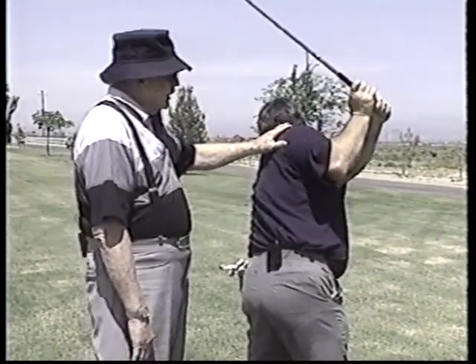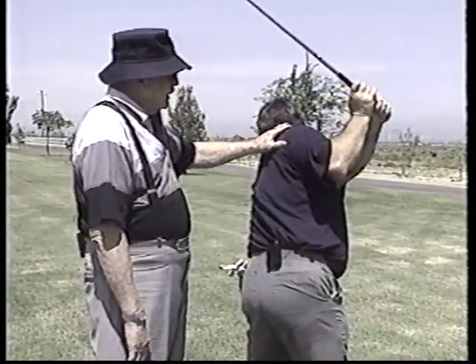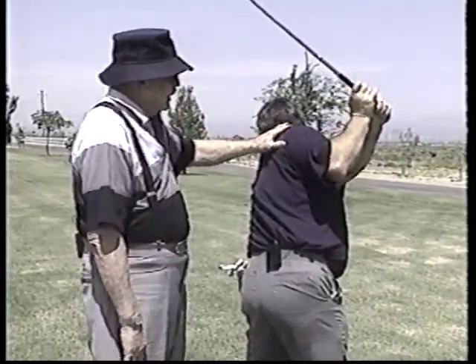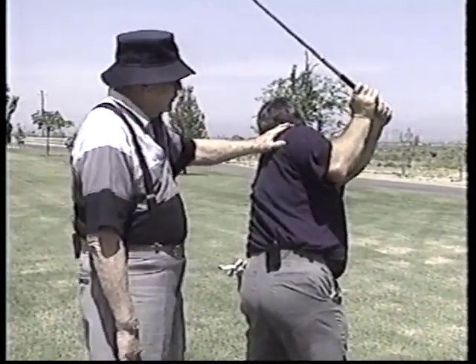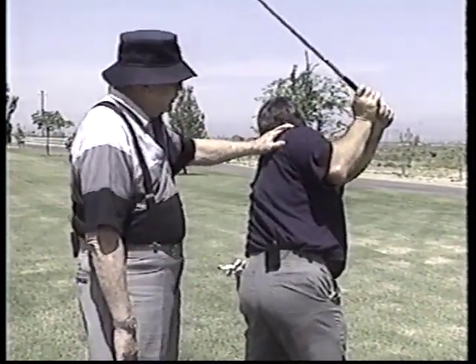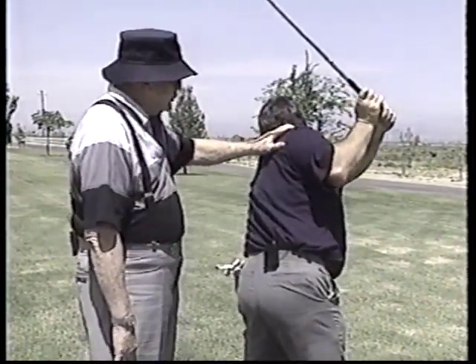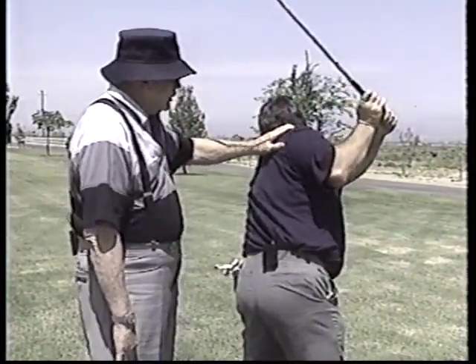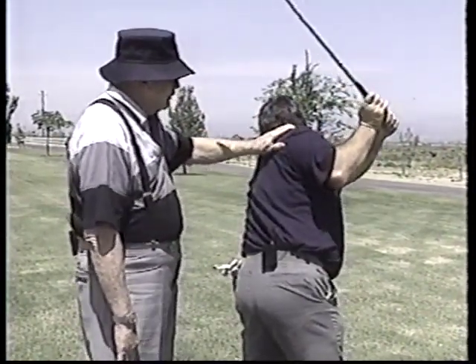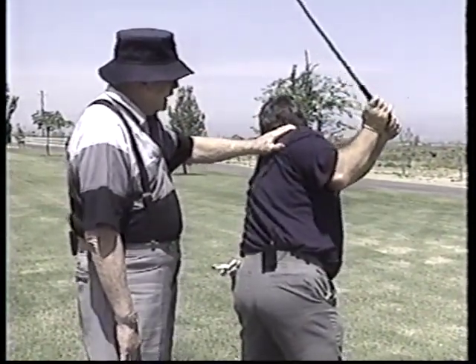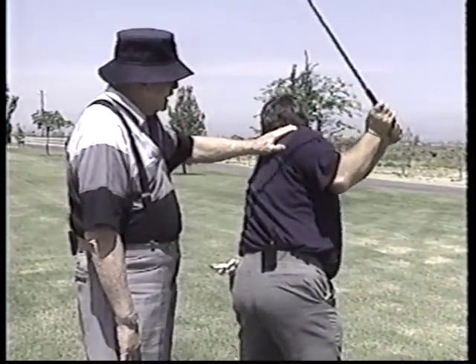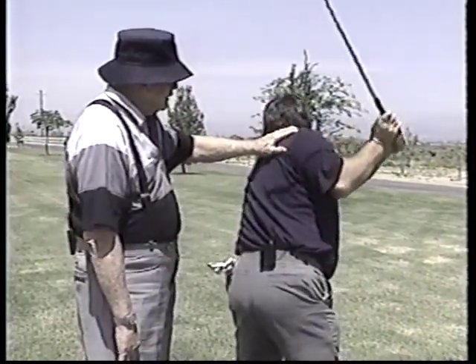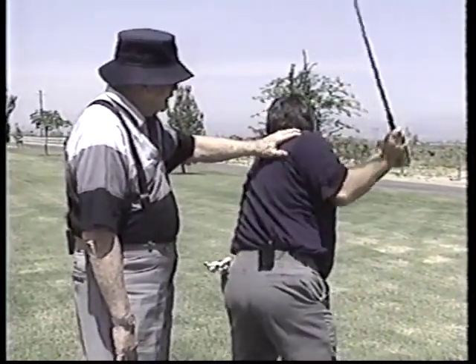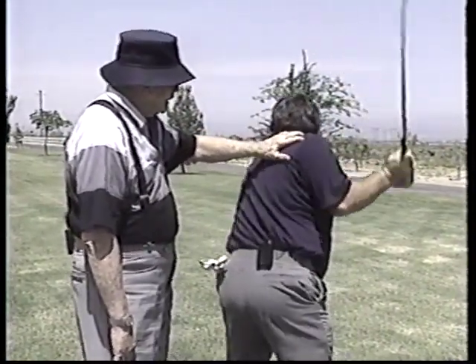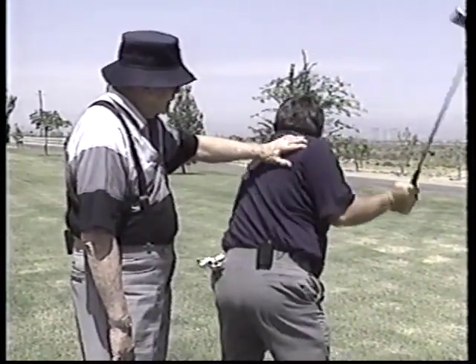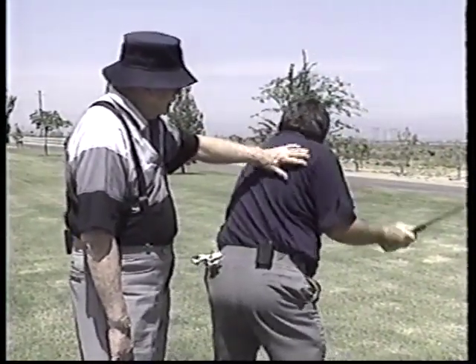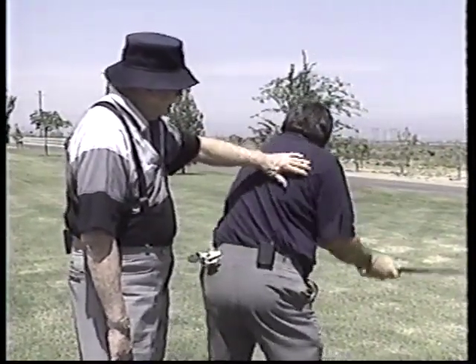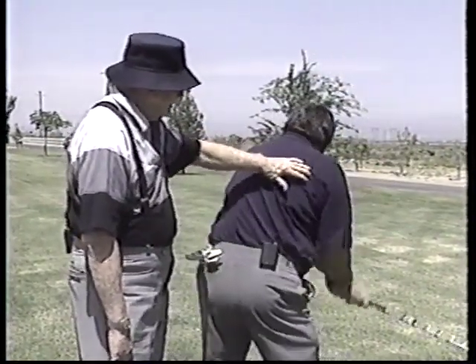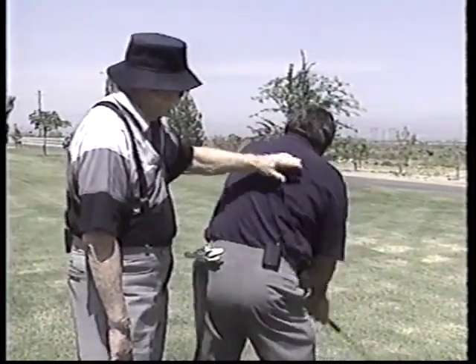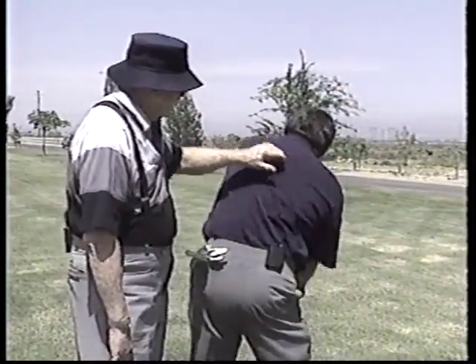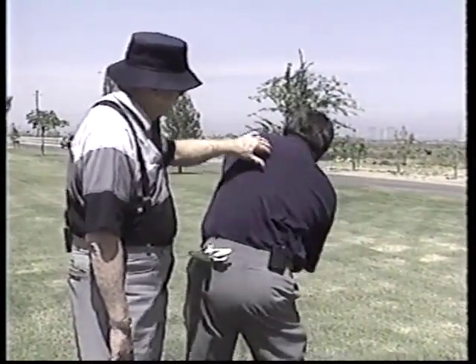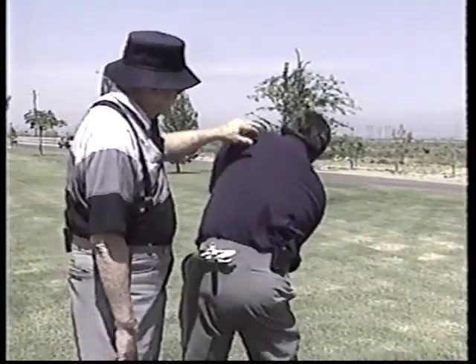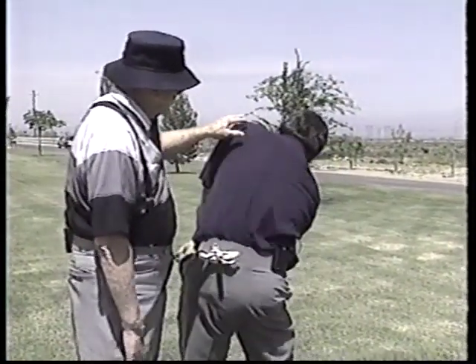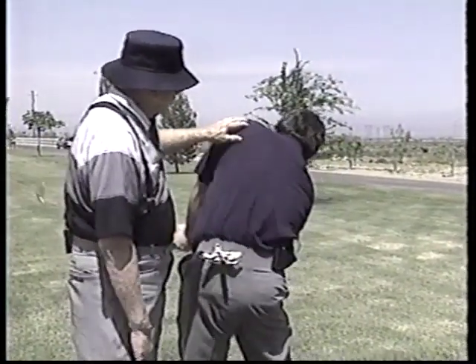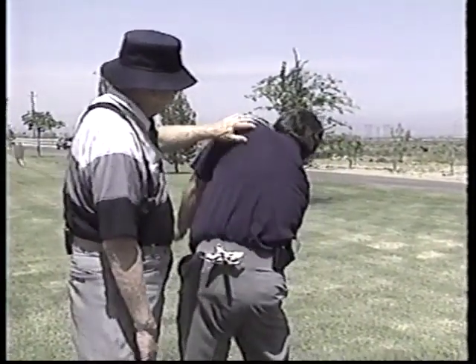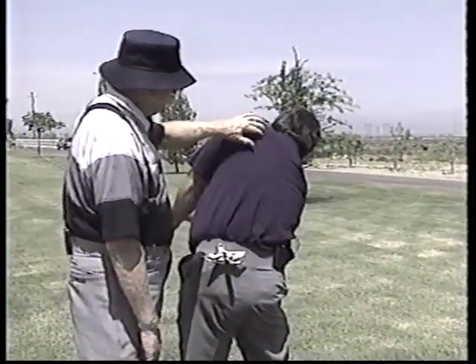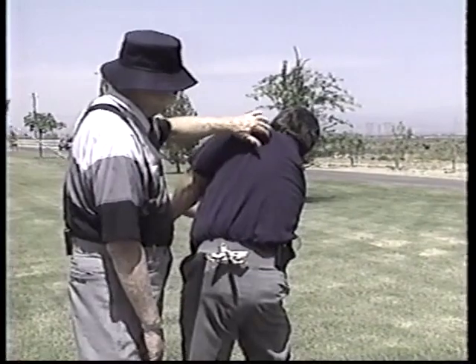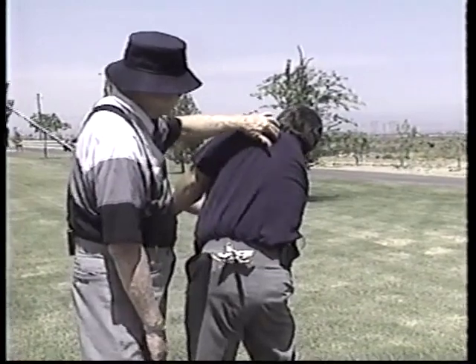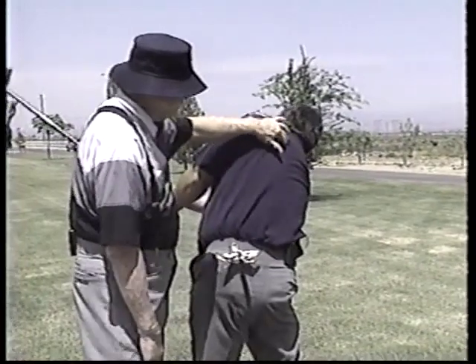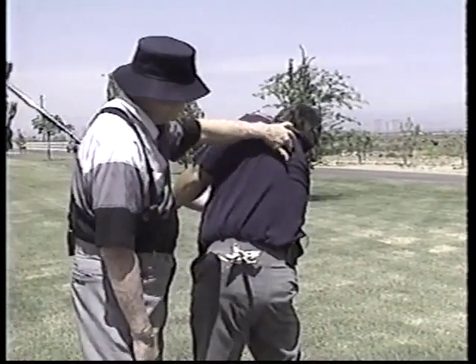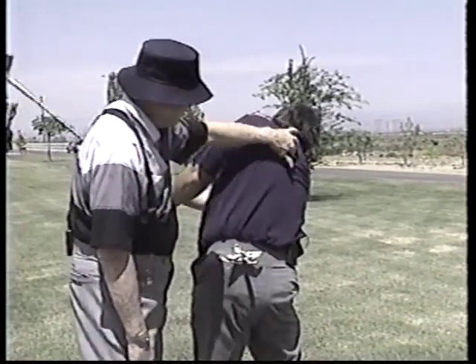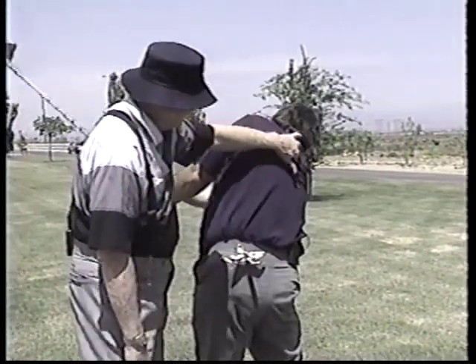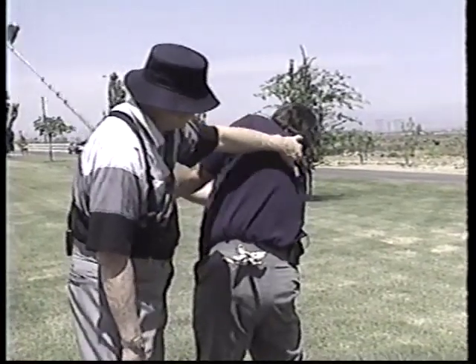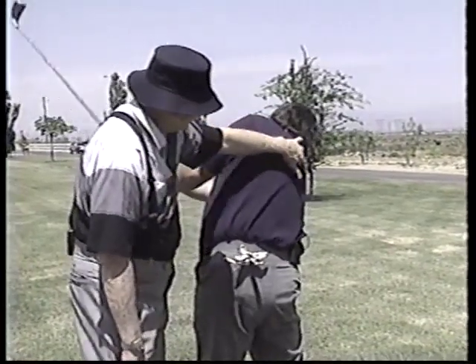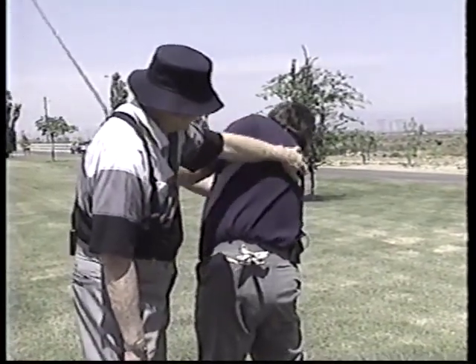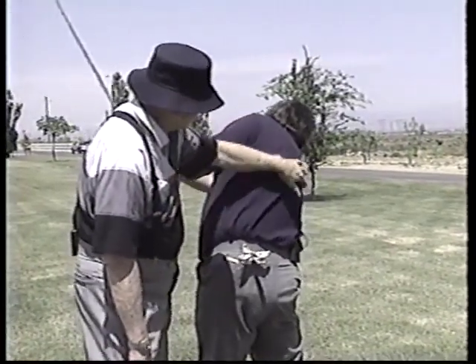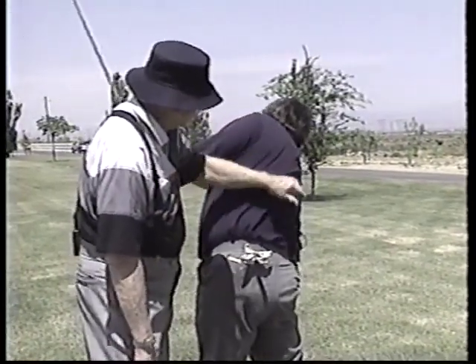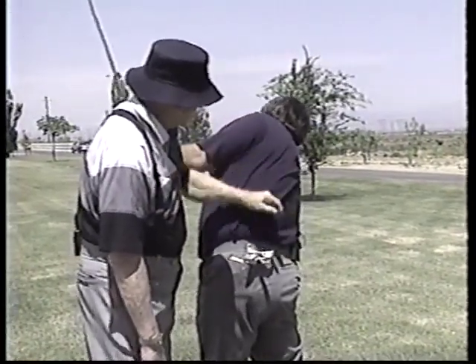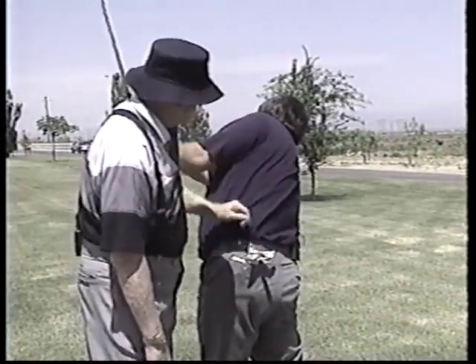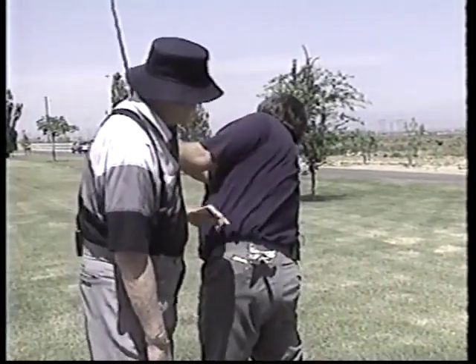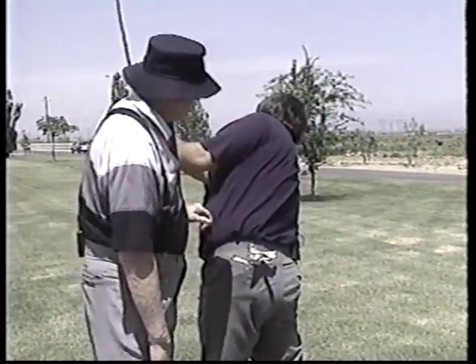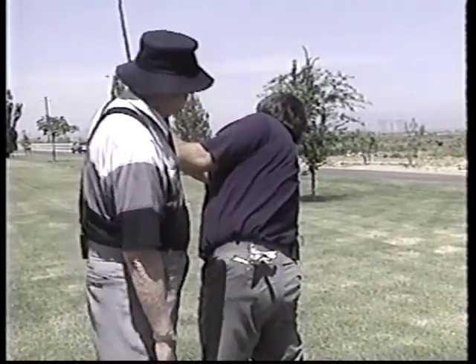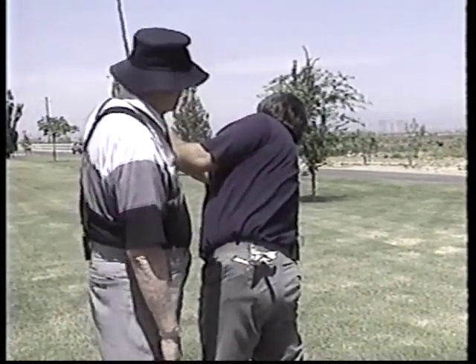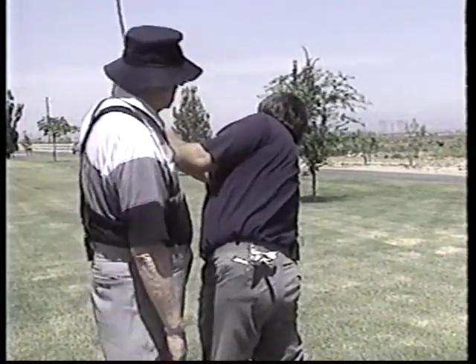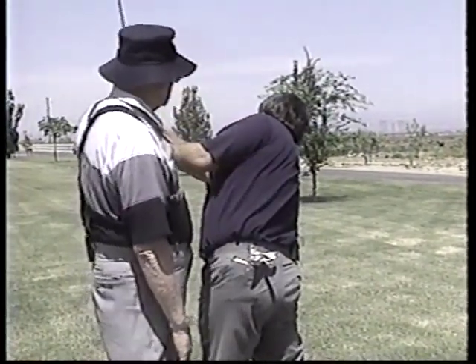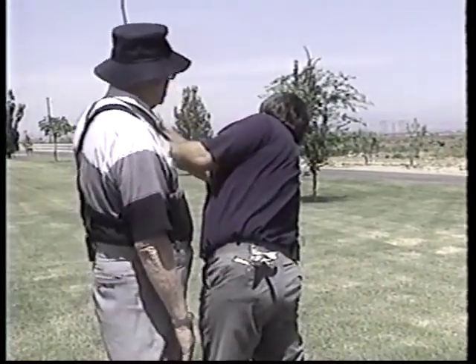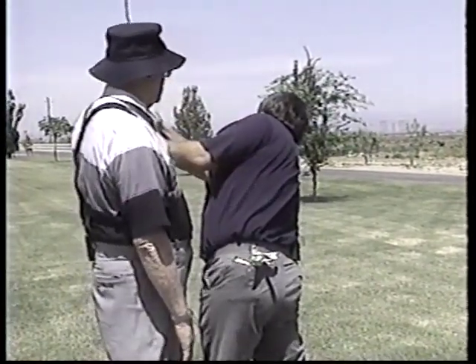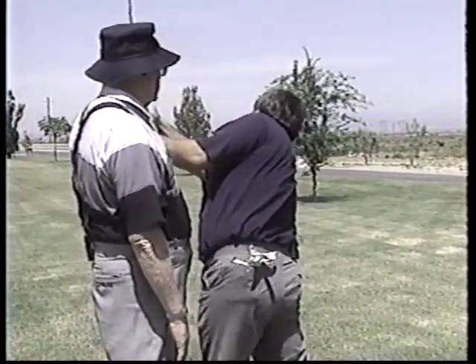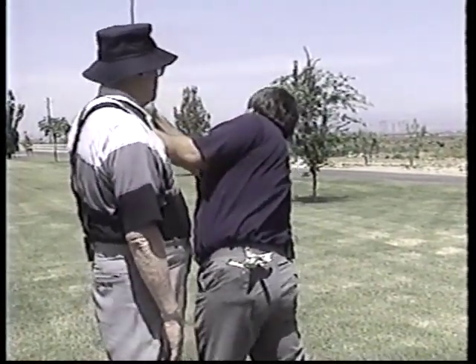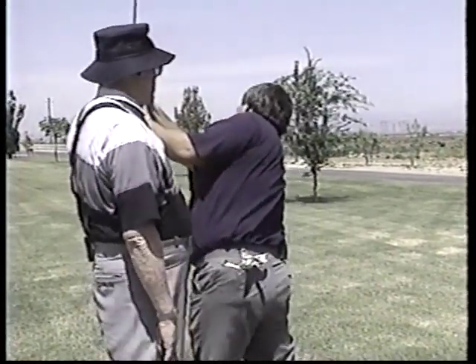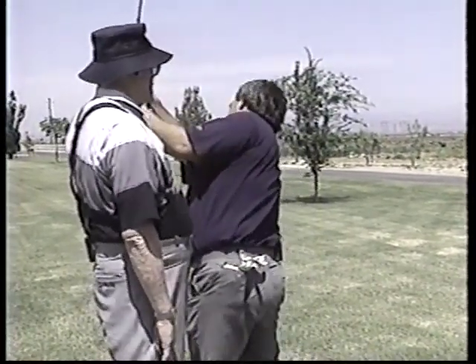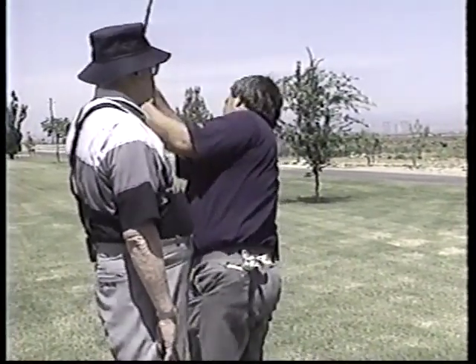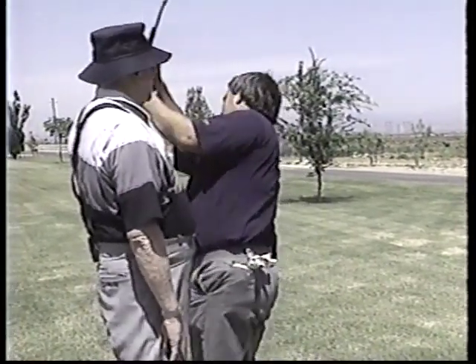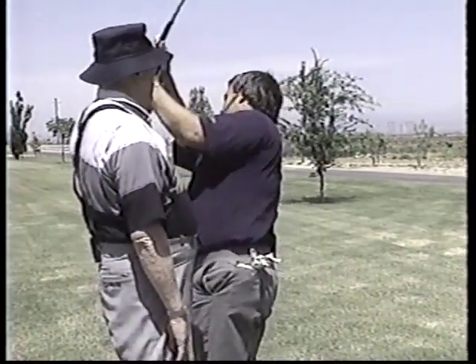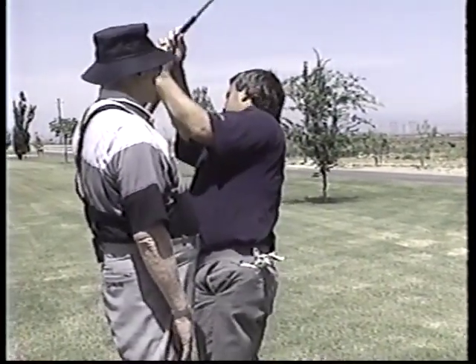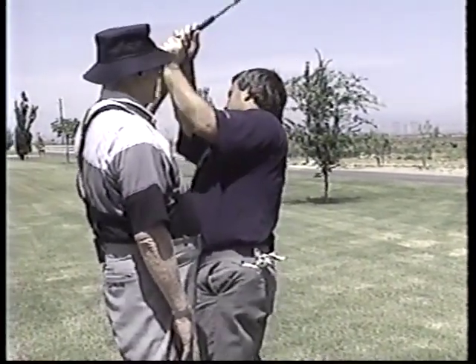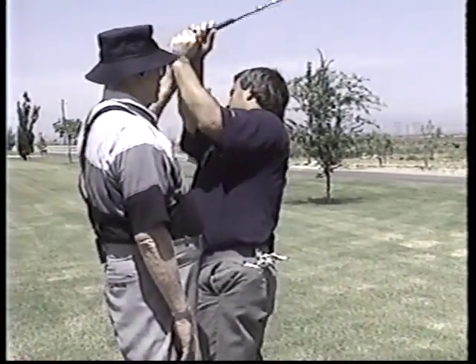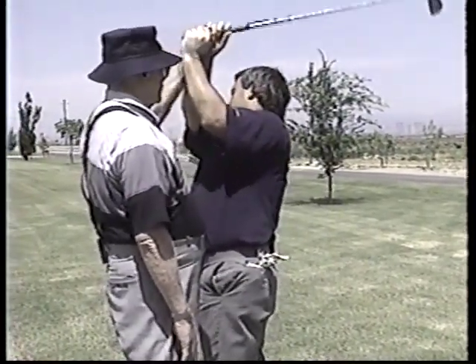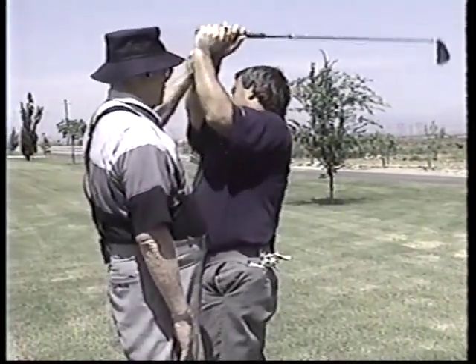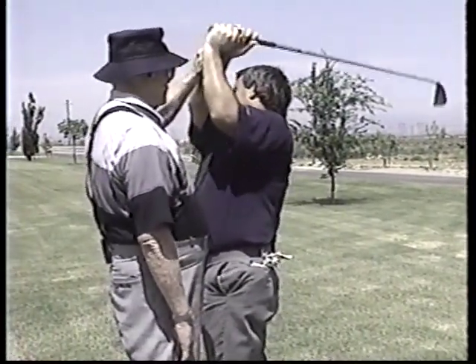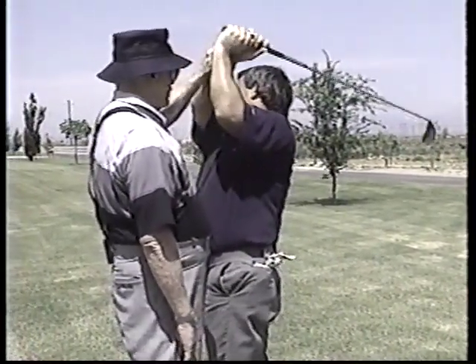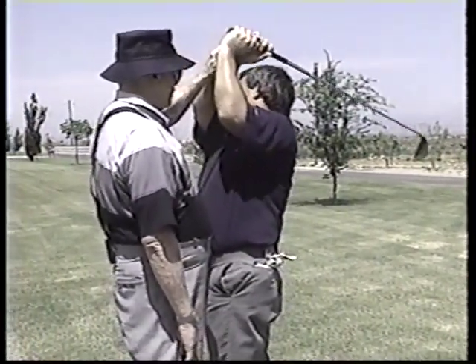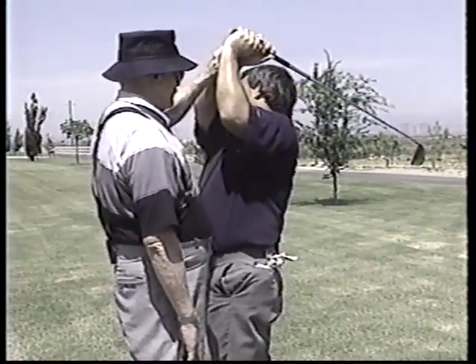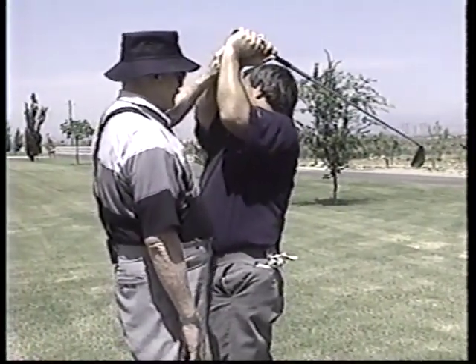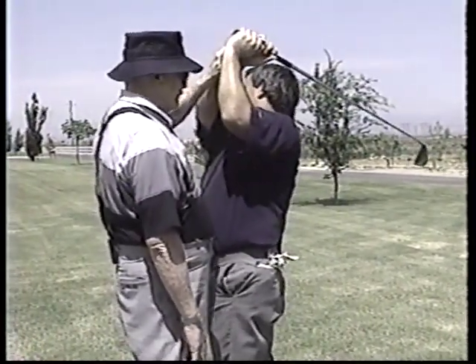Now when you come down, this will pull back and that will pull away — like that.